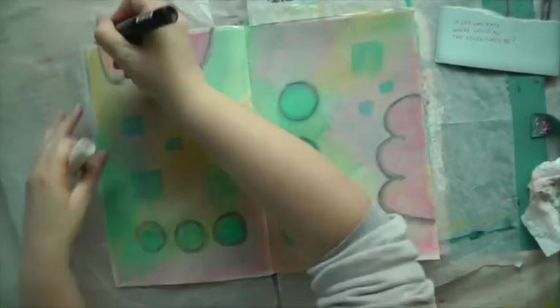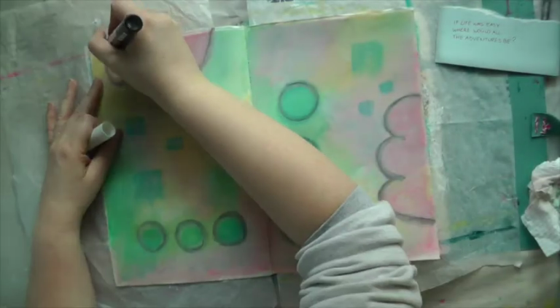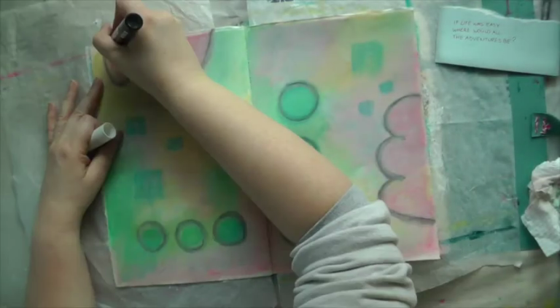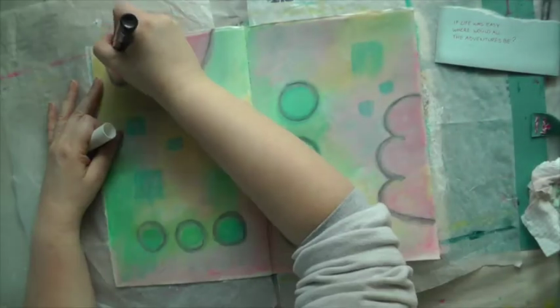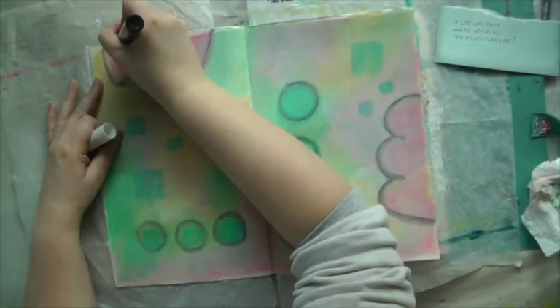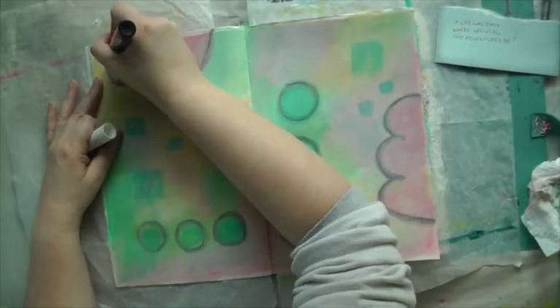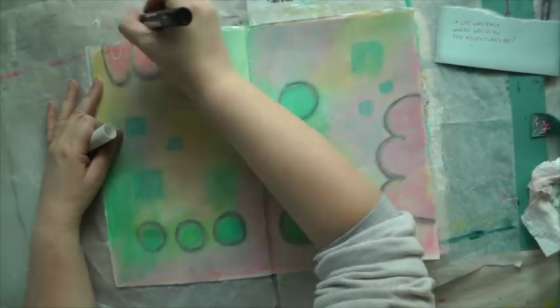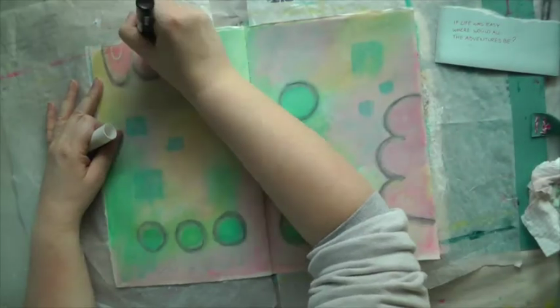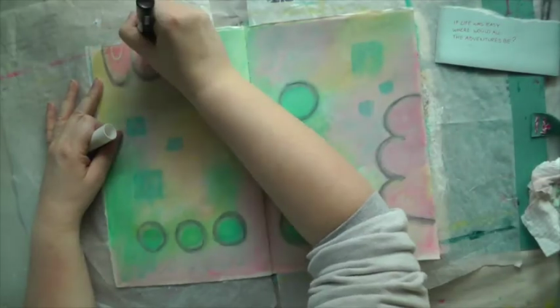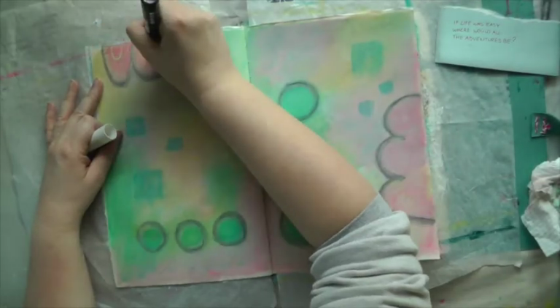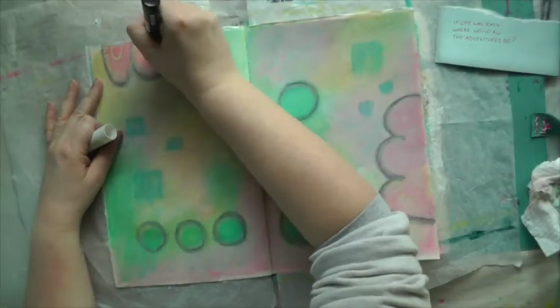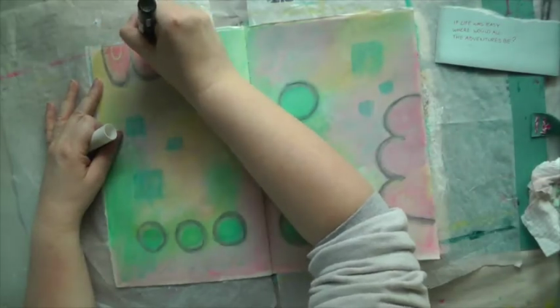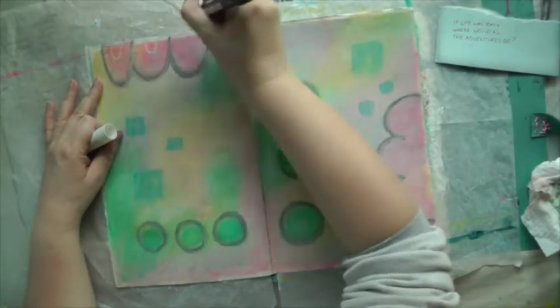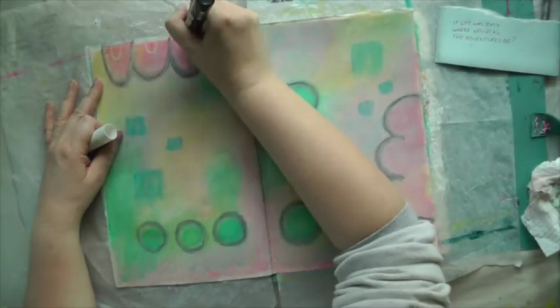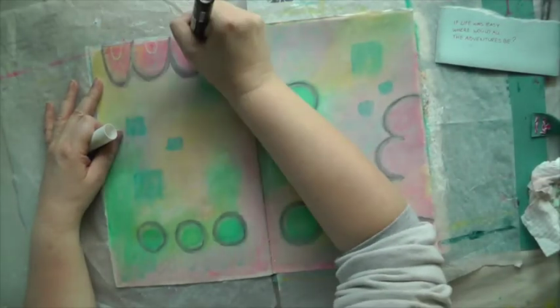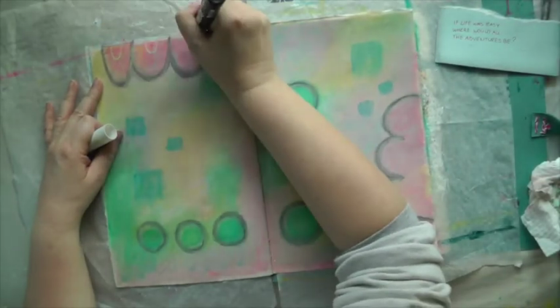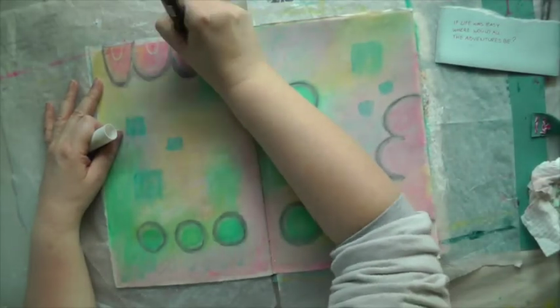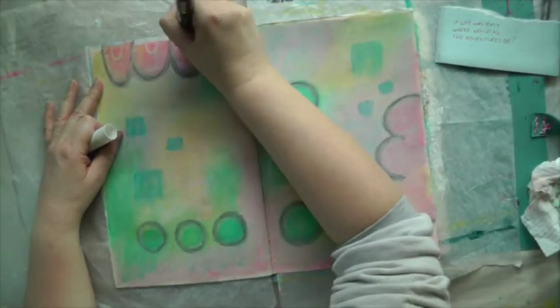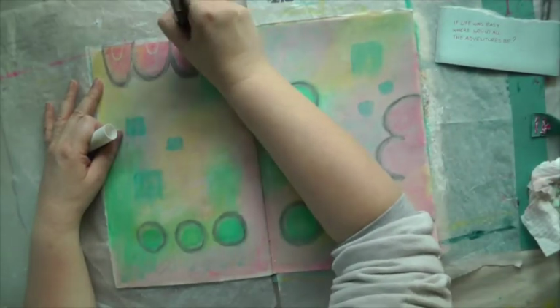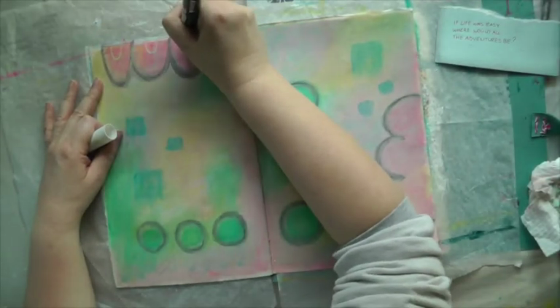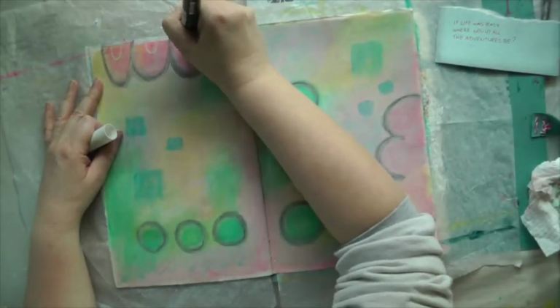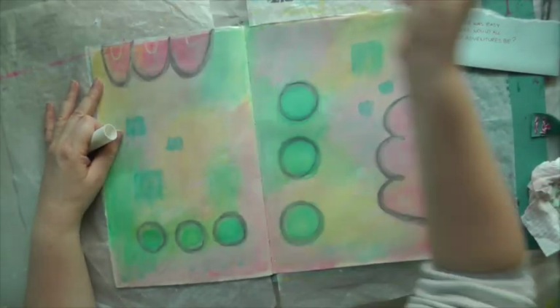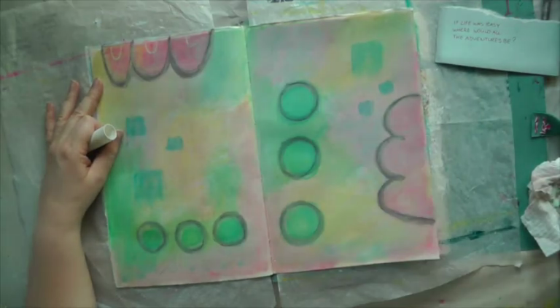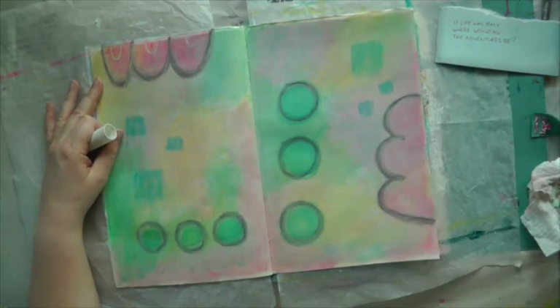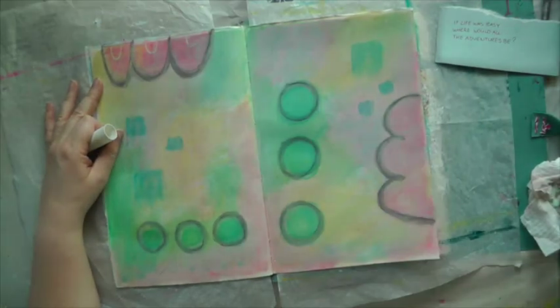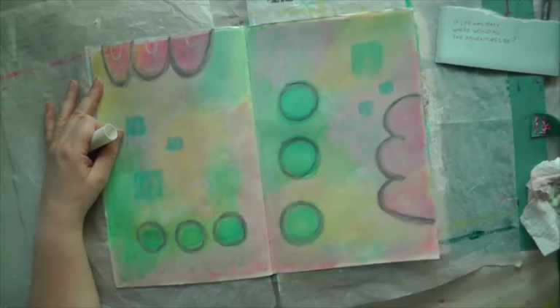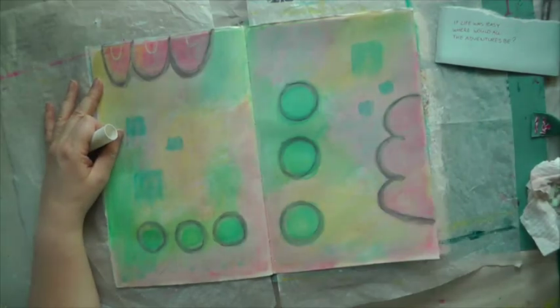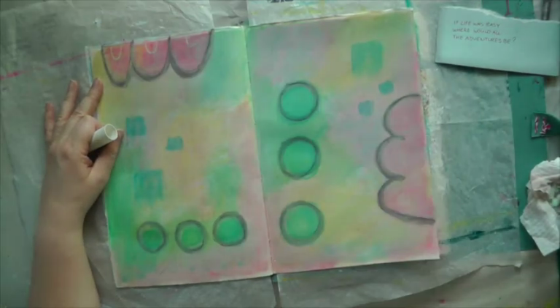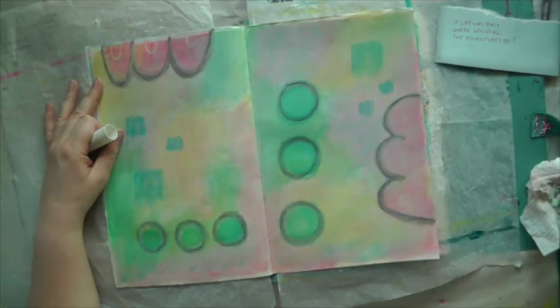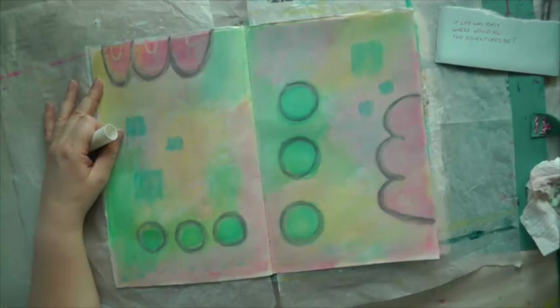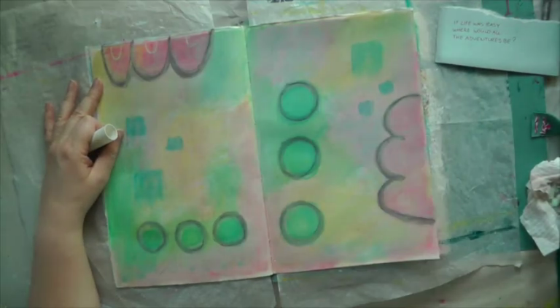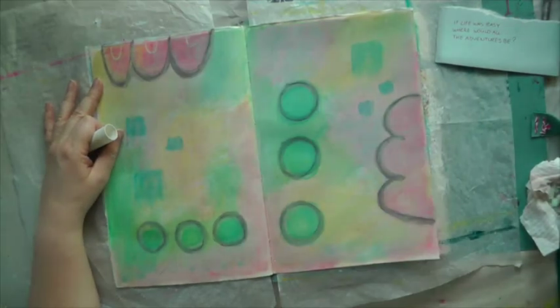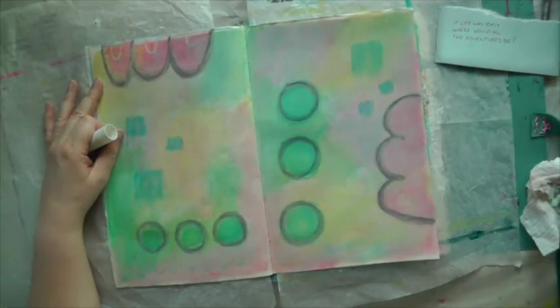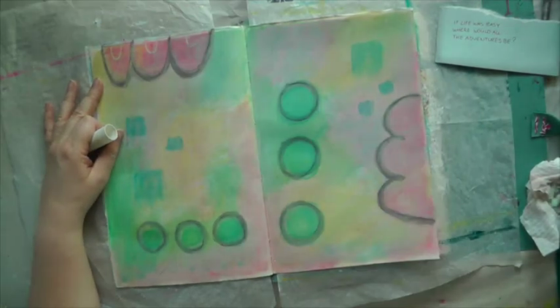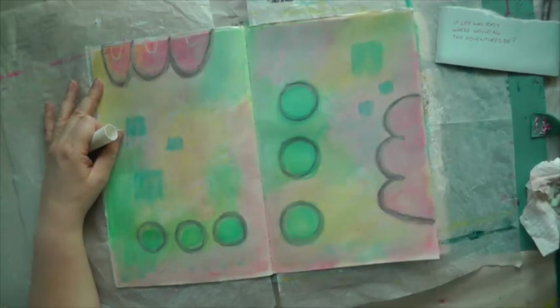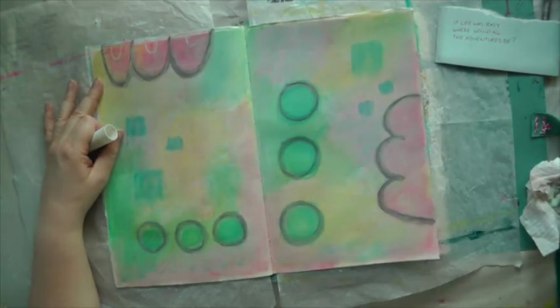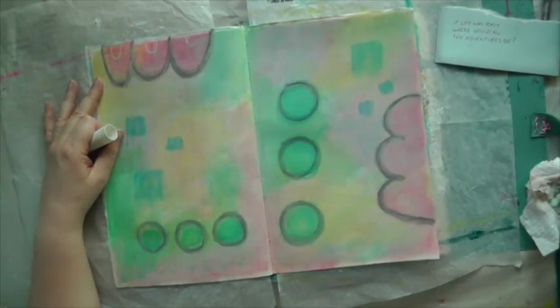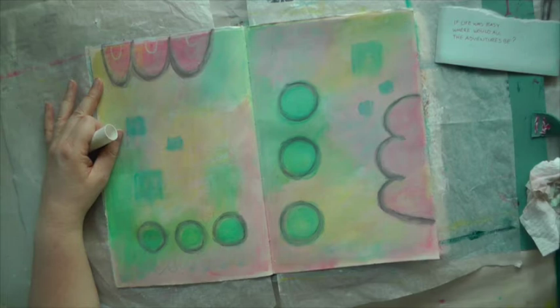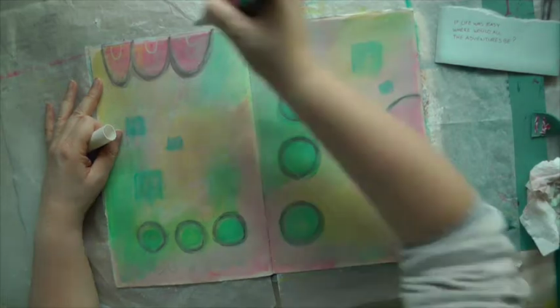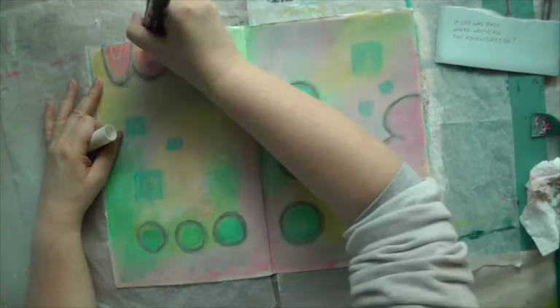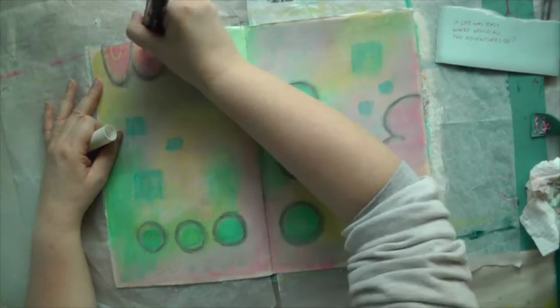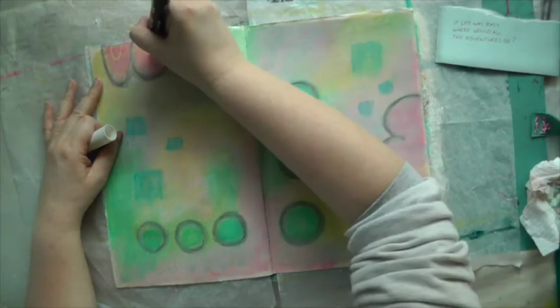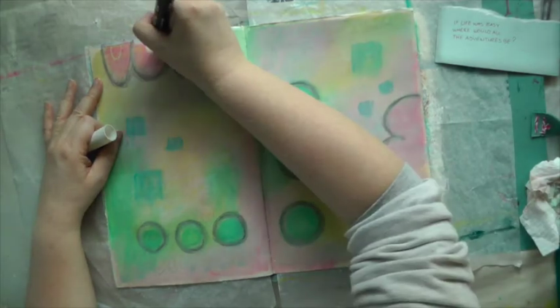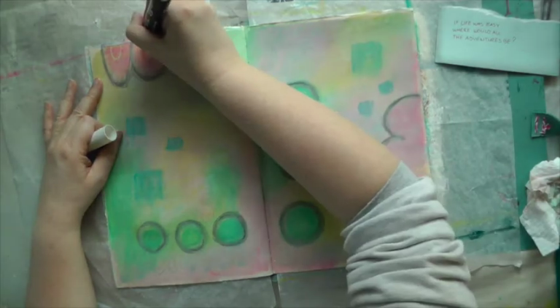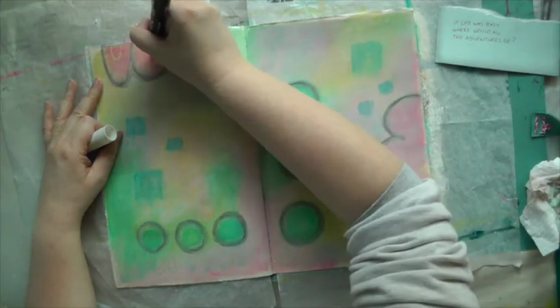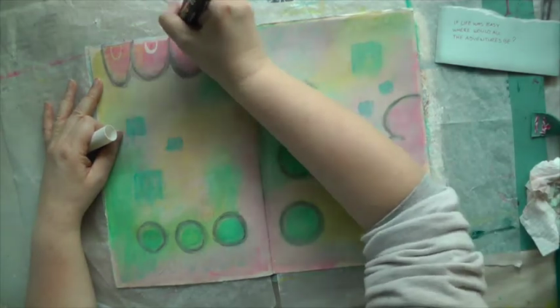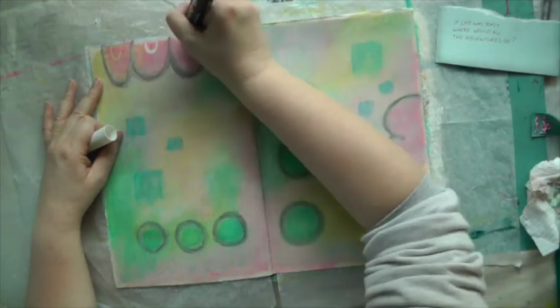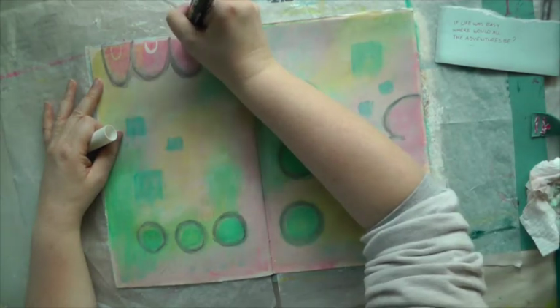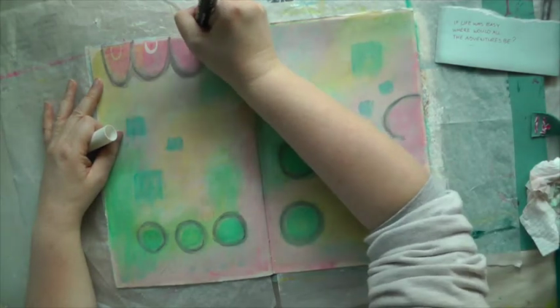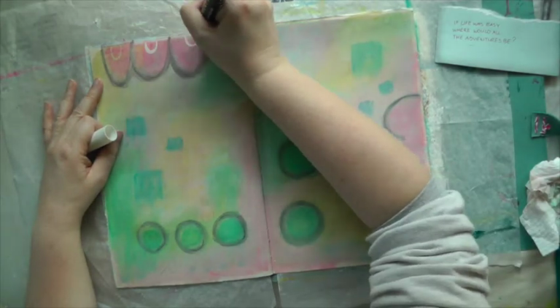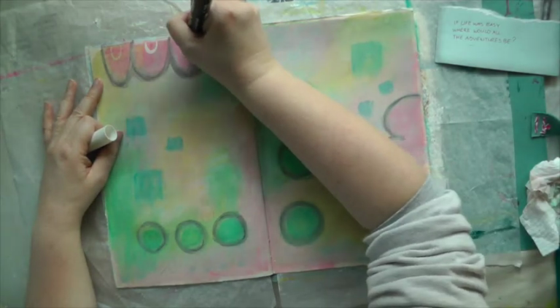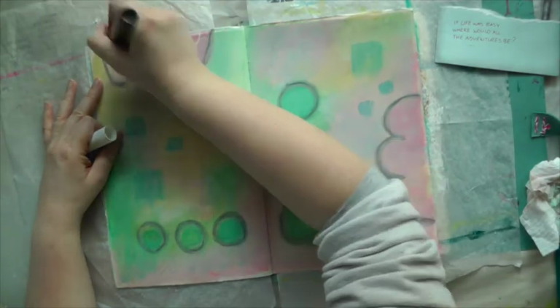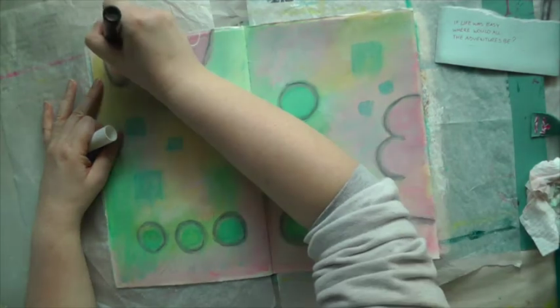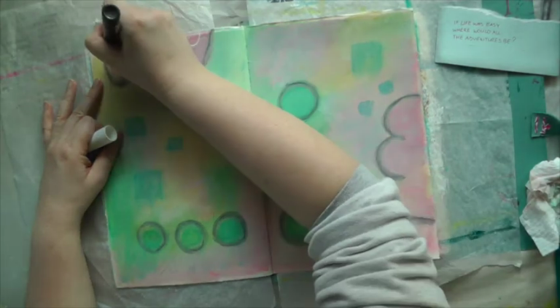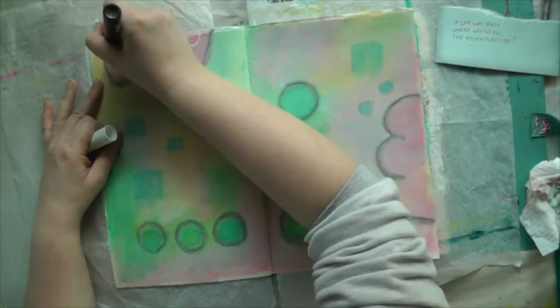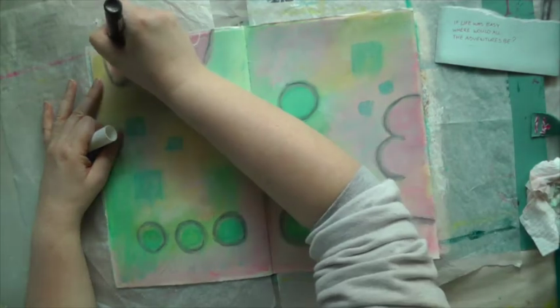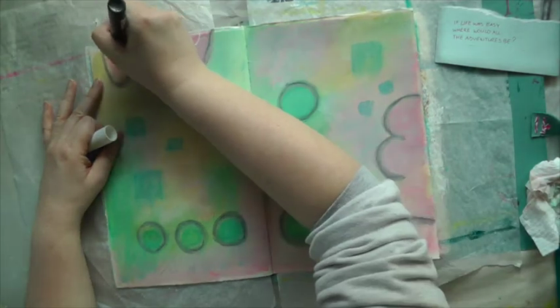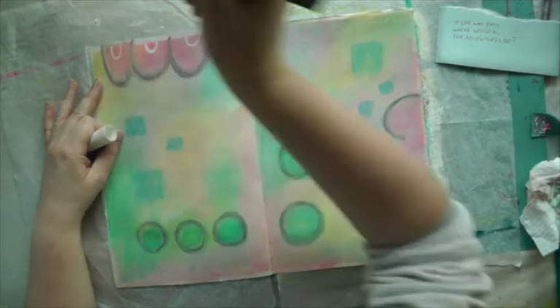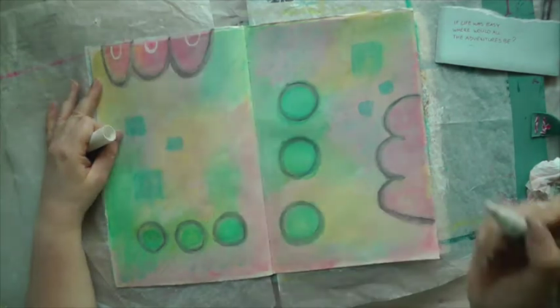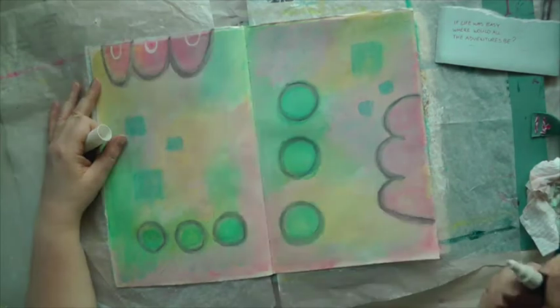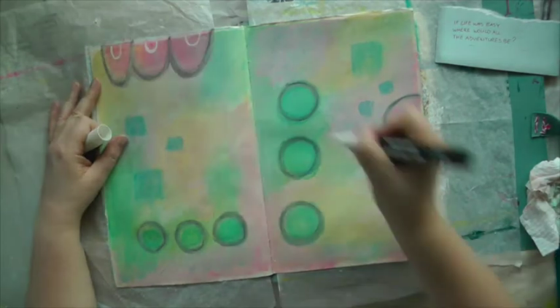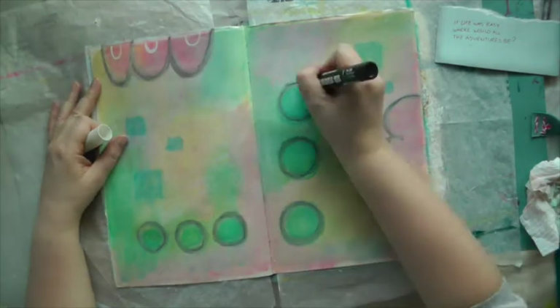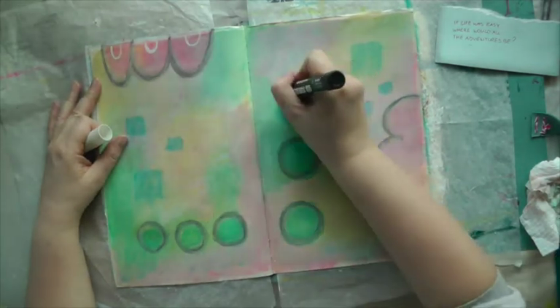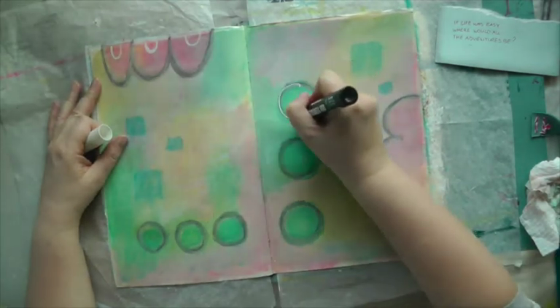With my white Posca marker I start adding some marks to the page, just because it's fun and because I can.